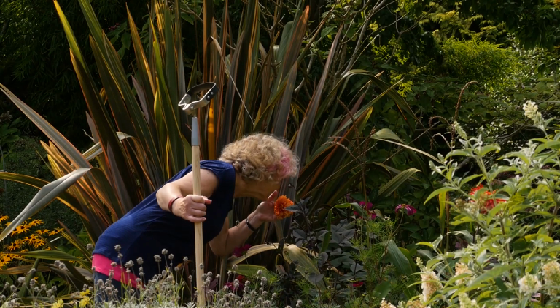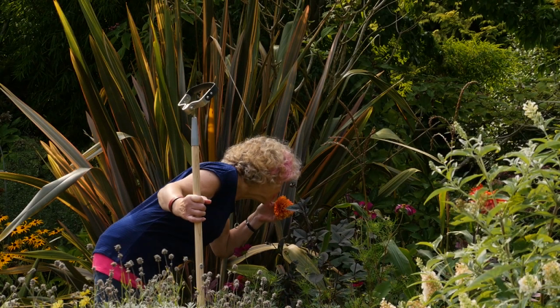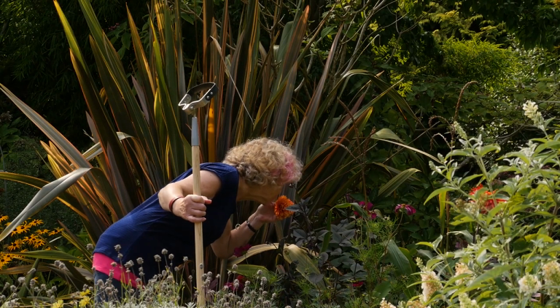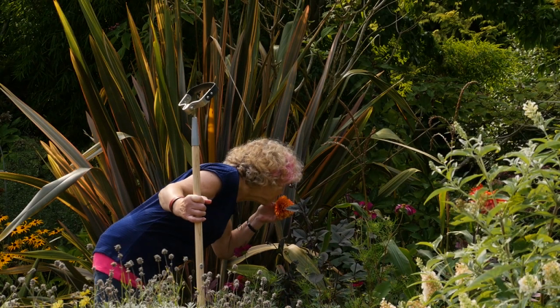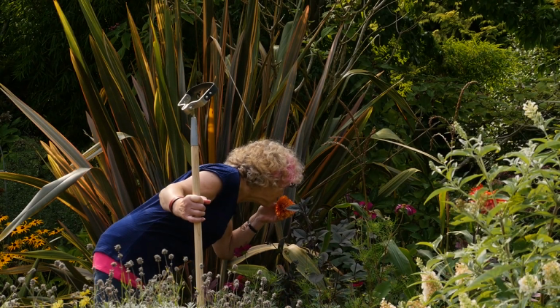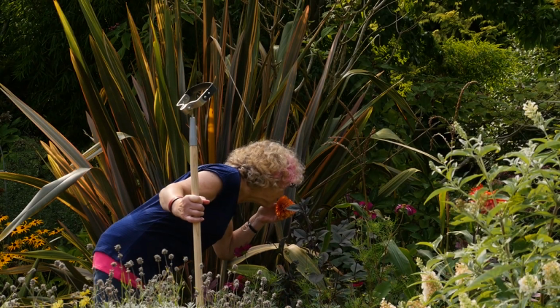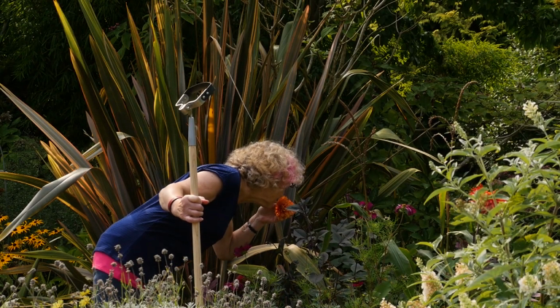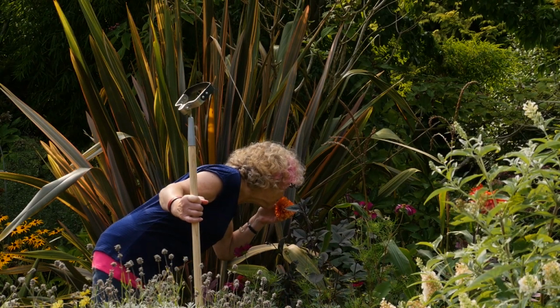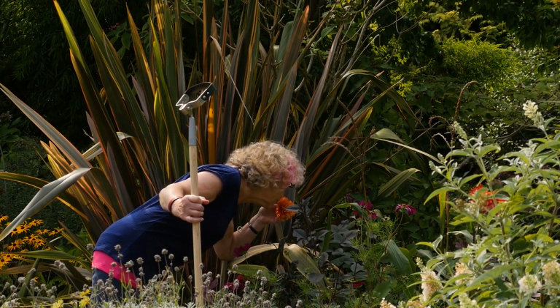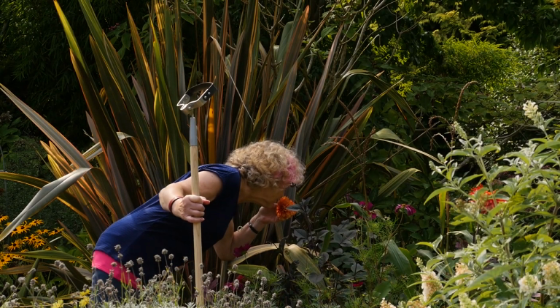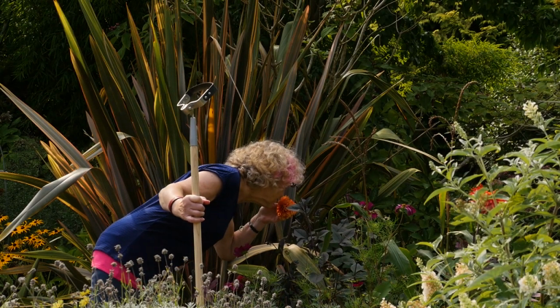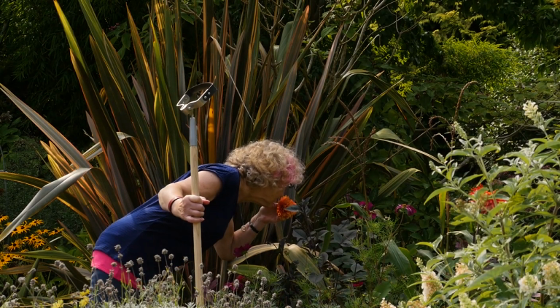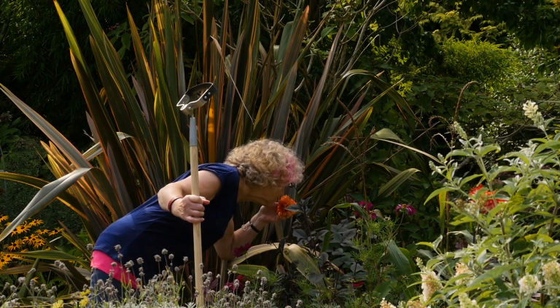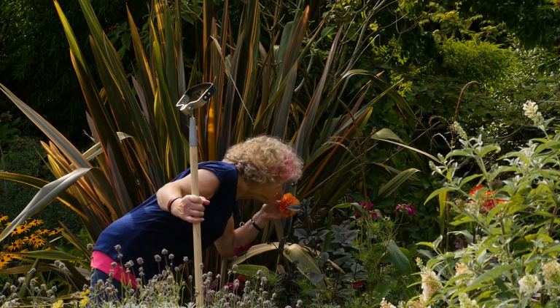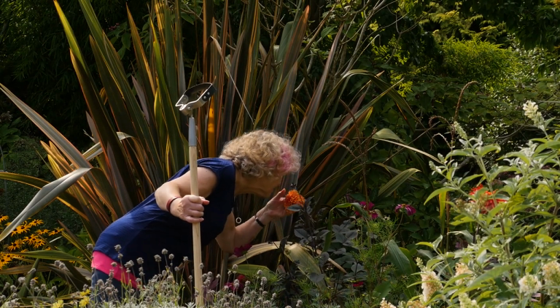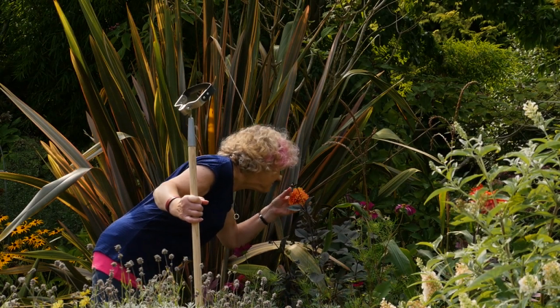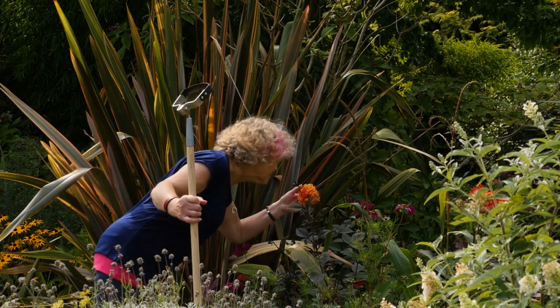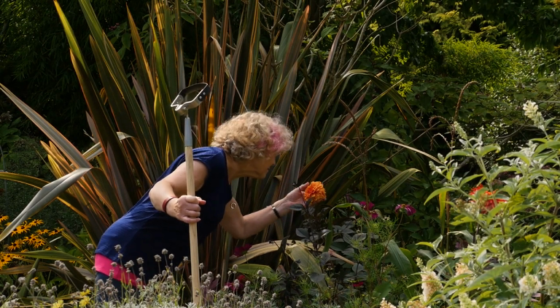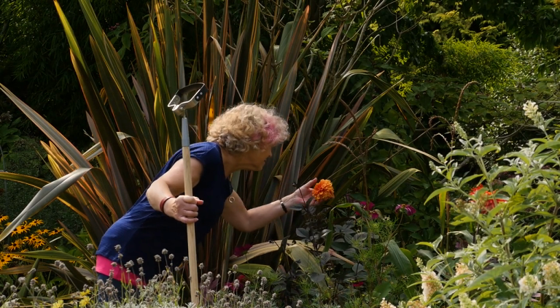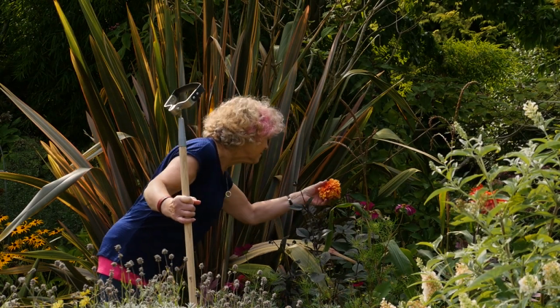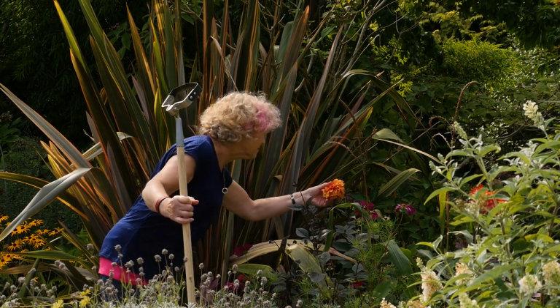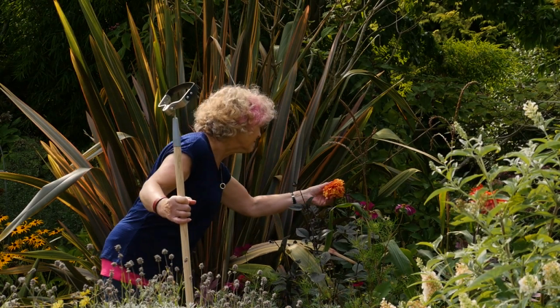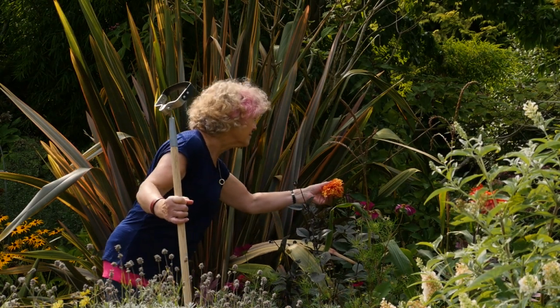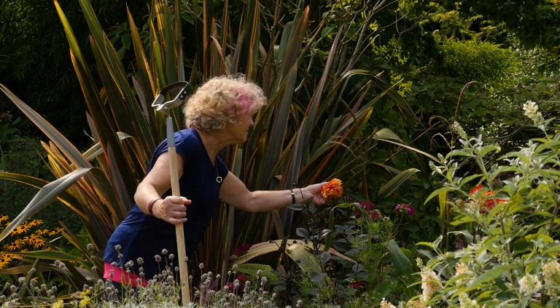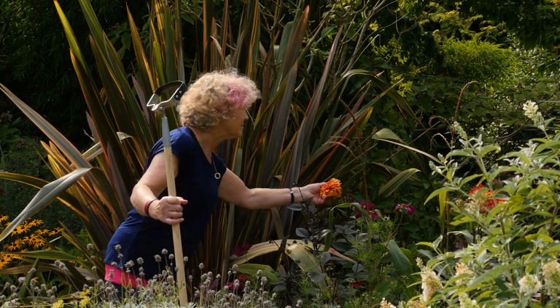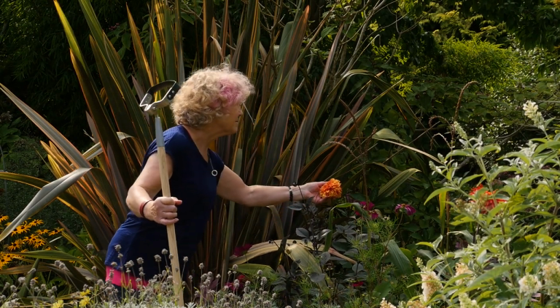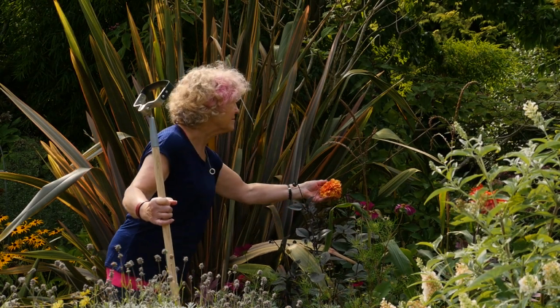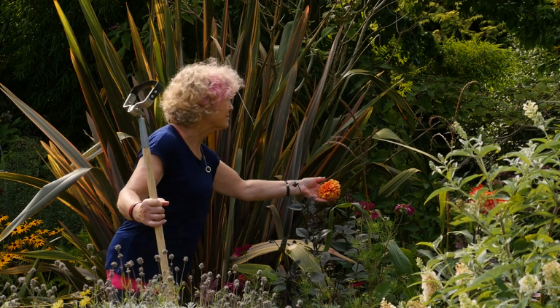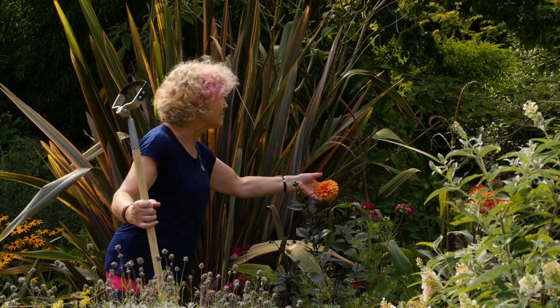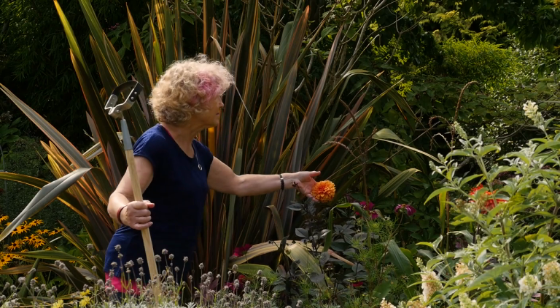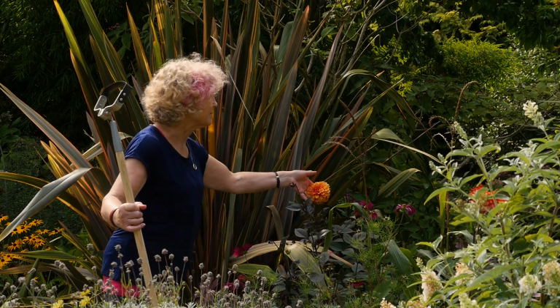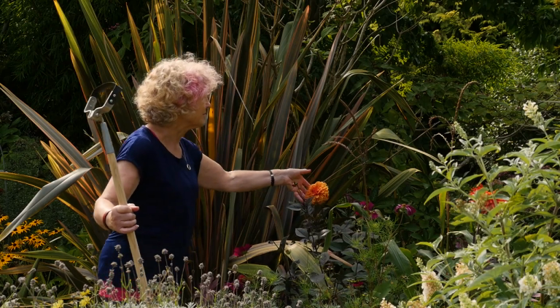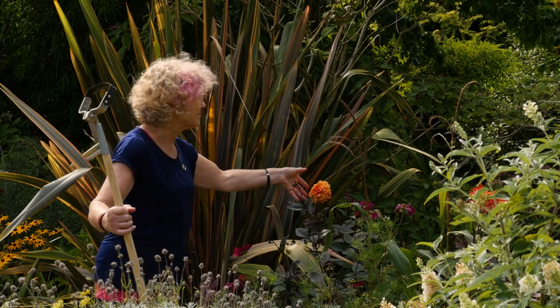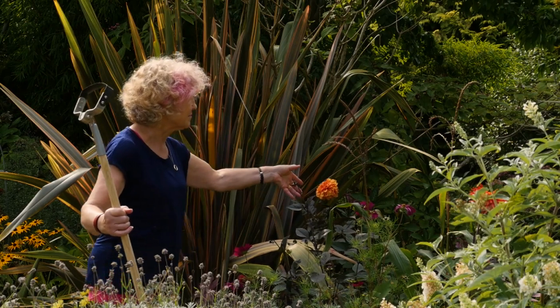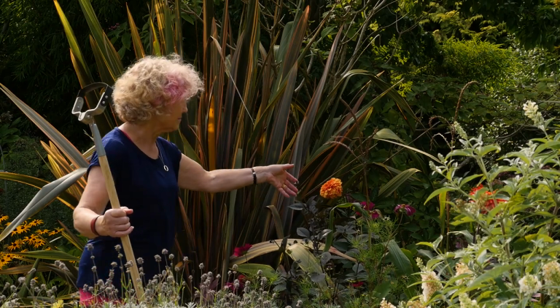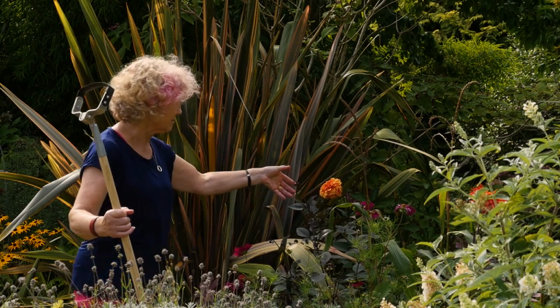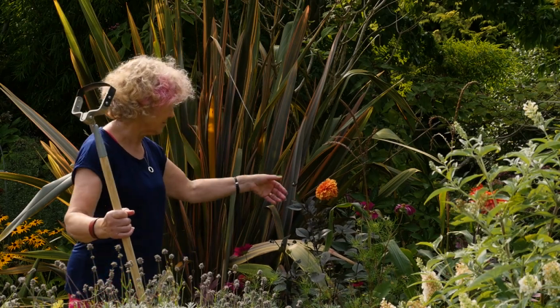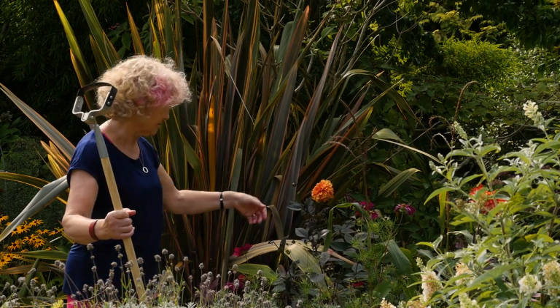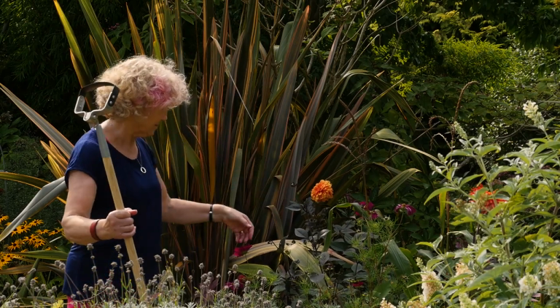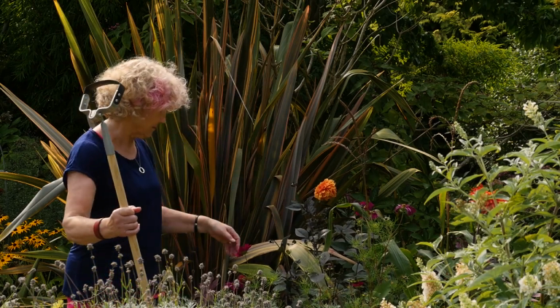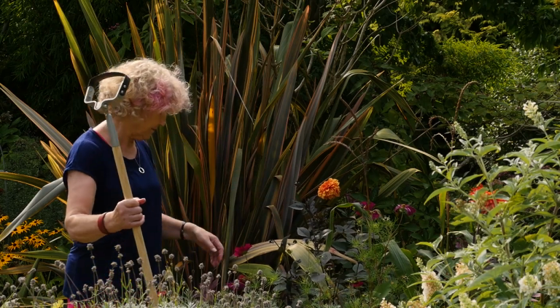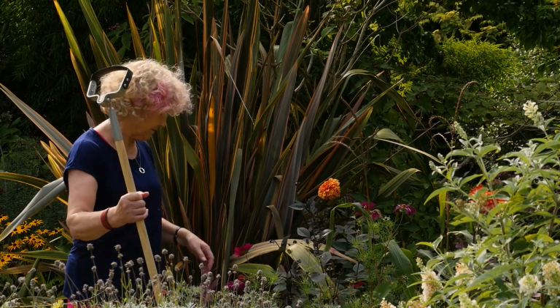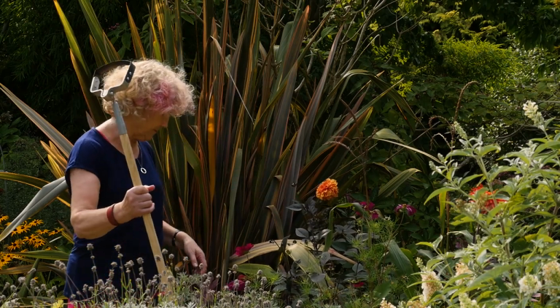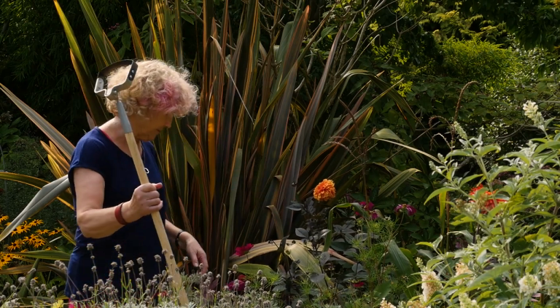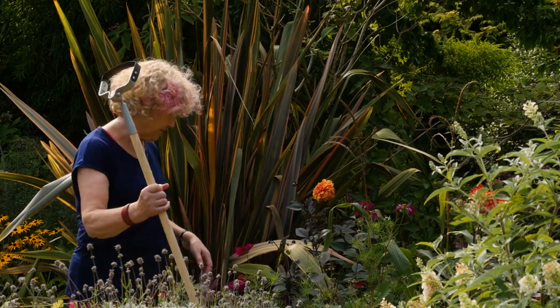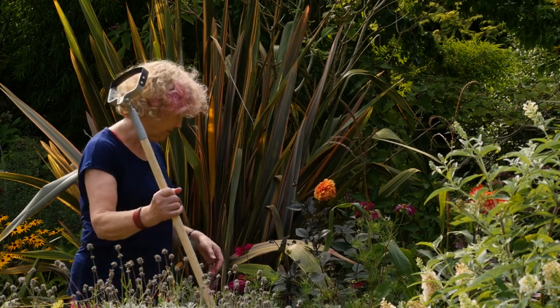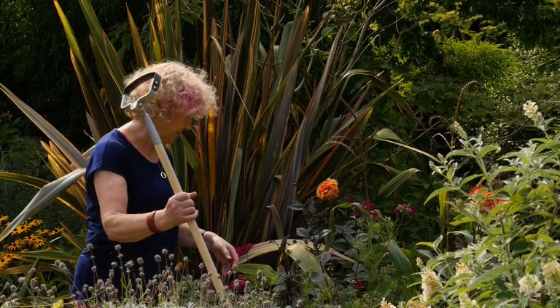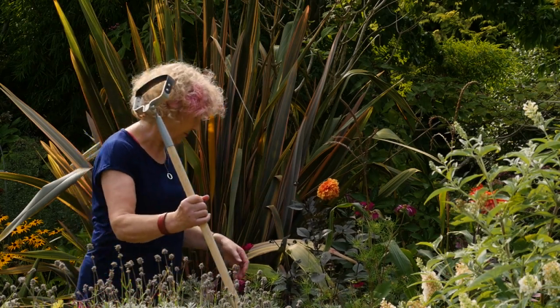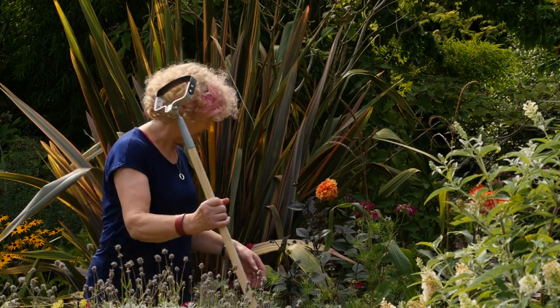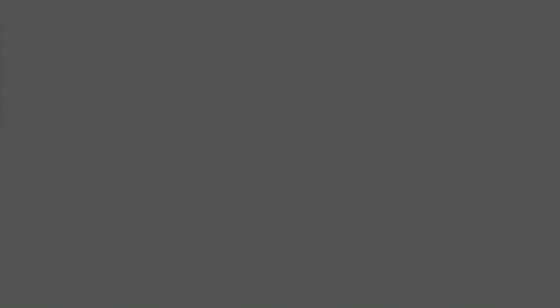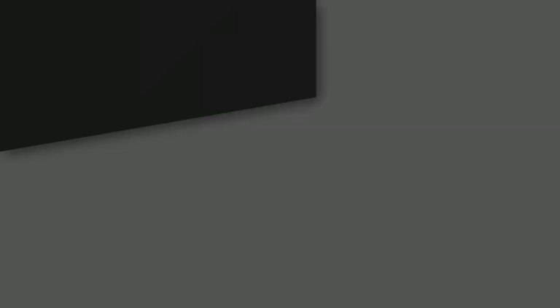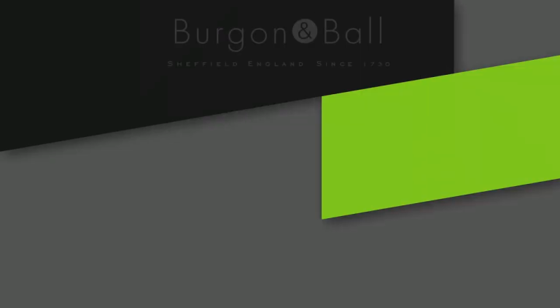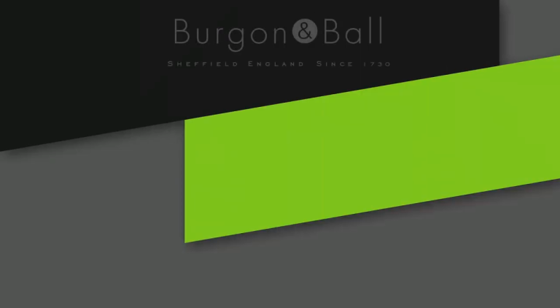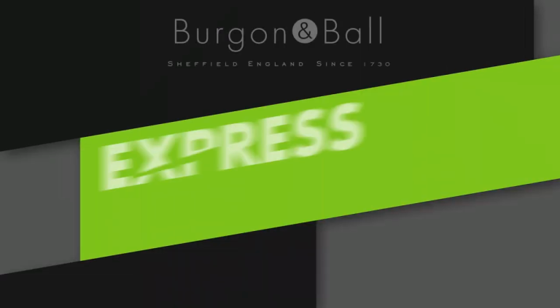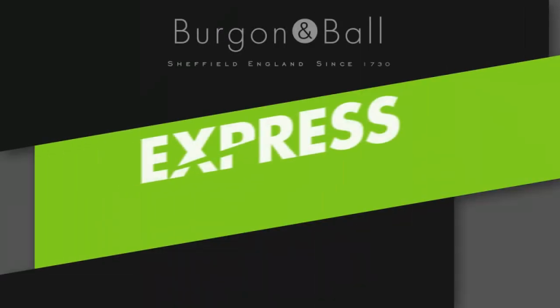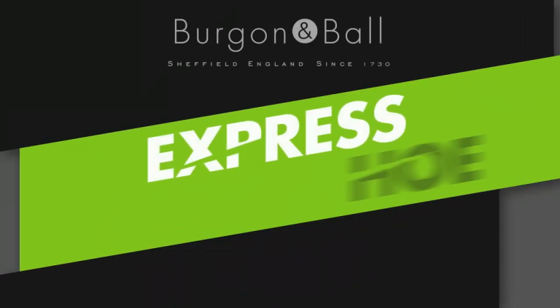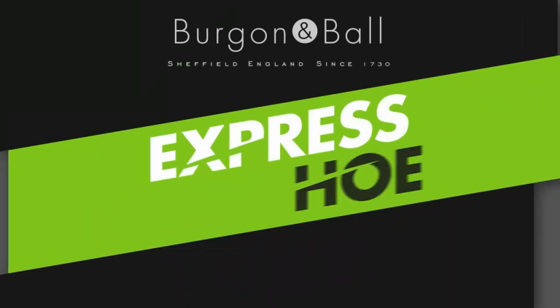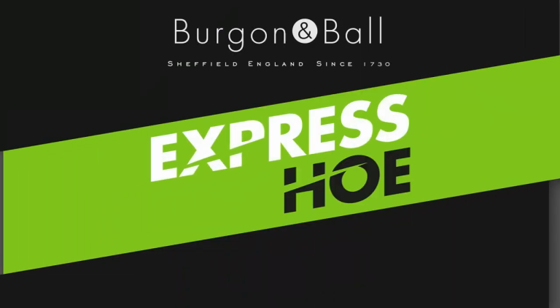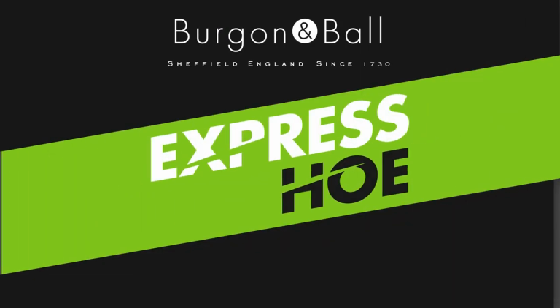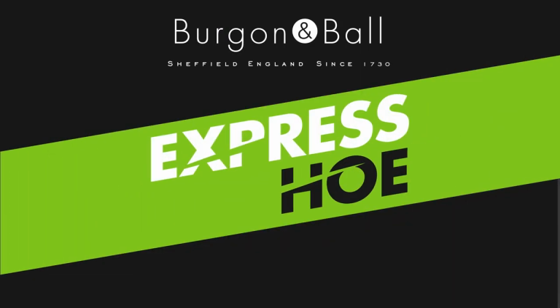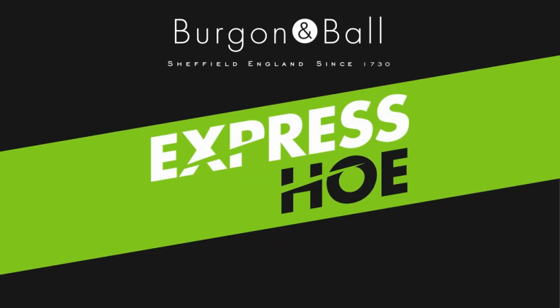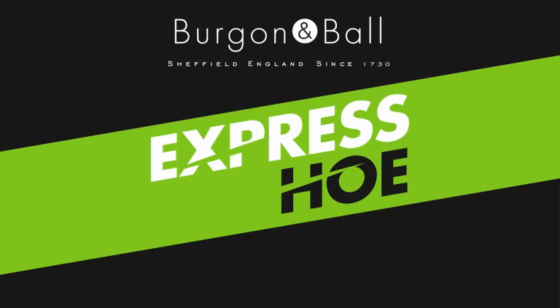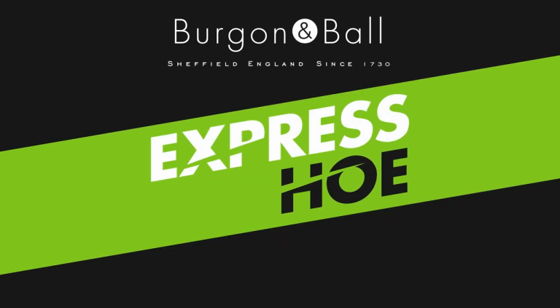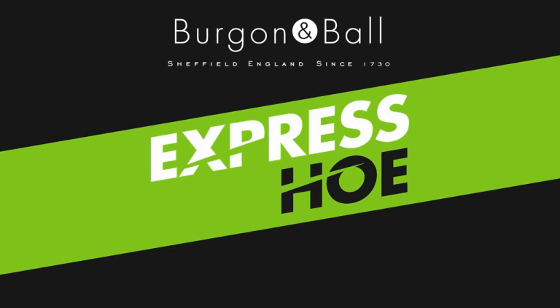And you can enjoy gardening for longer. Pick up Express Ho from Bergen & Ball today for faster, easier weeding.